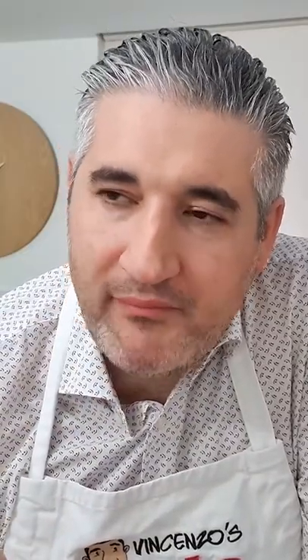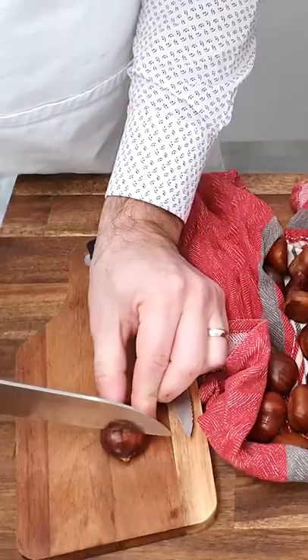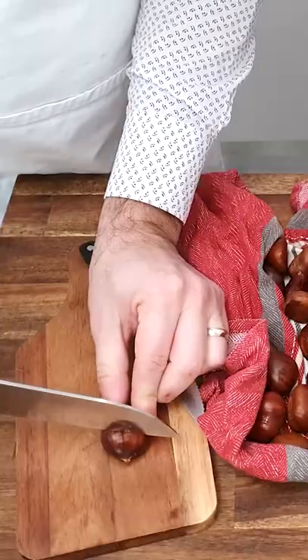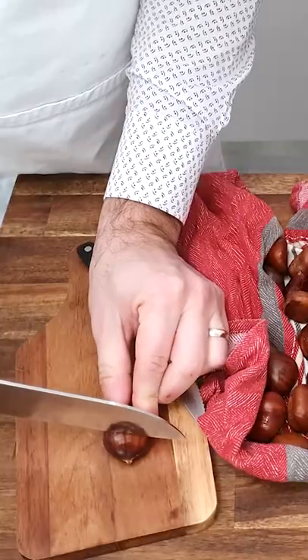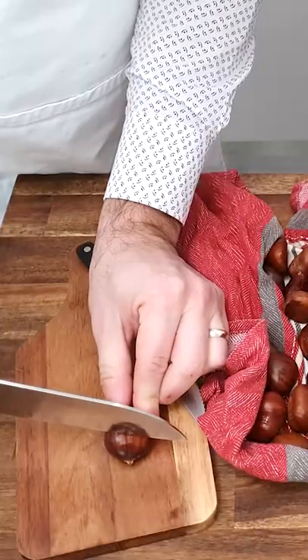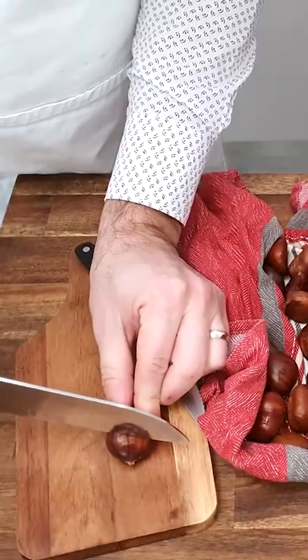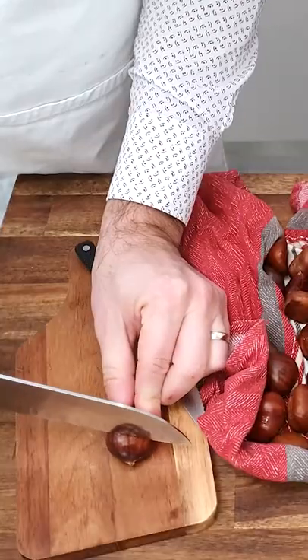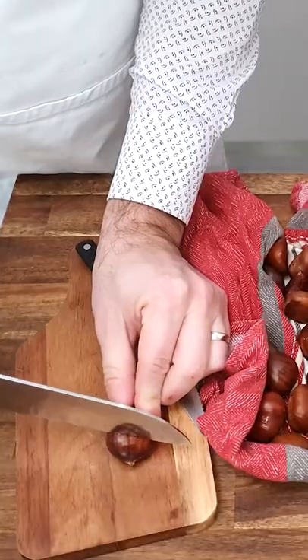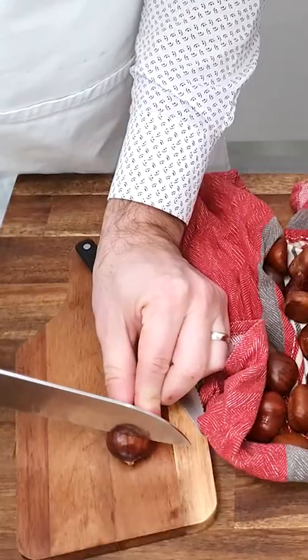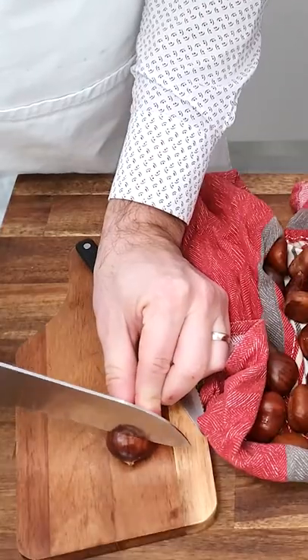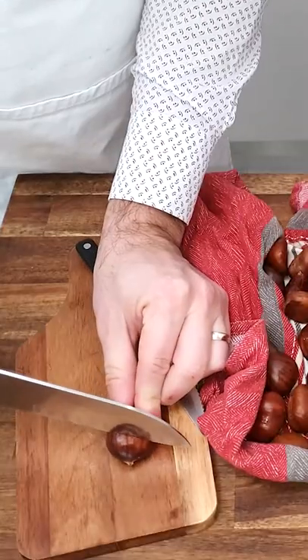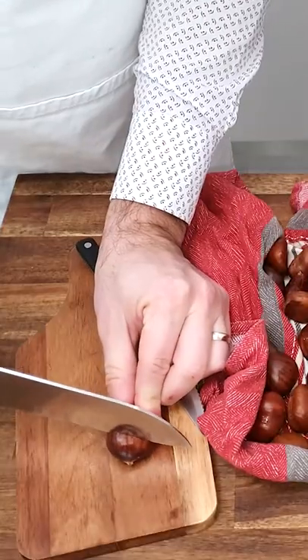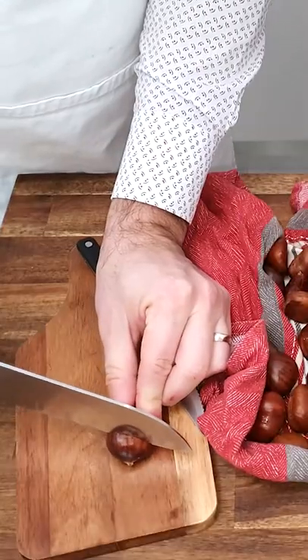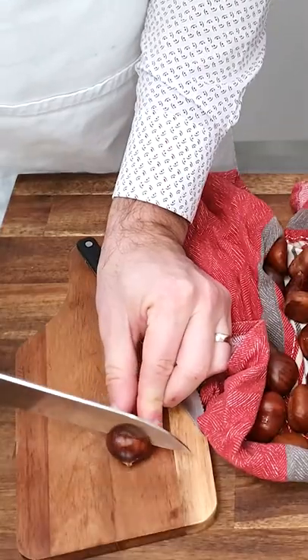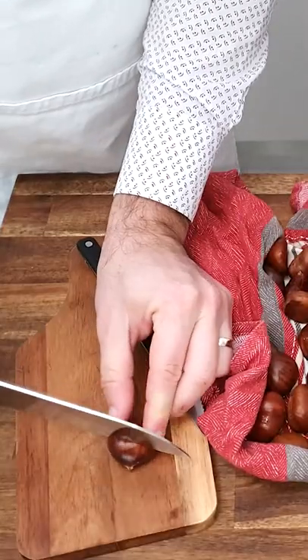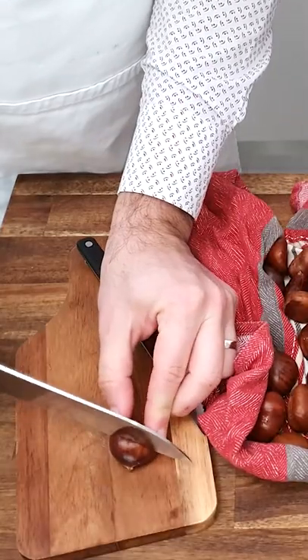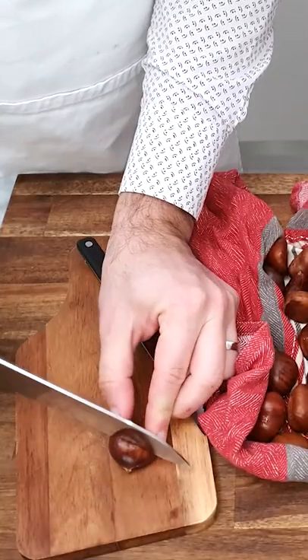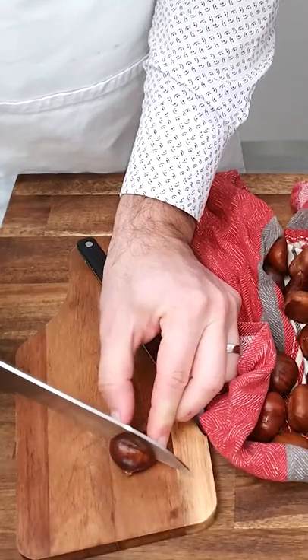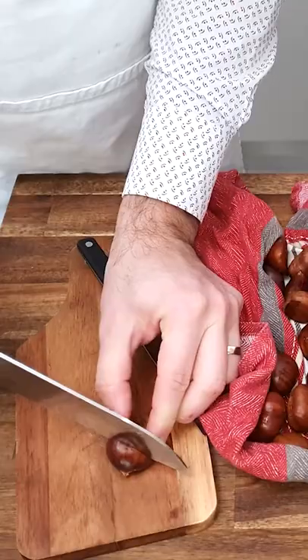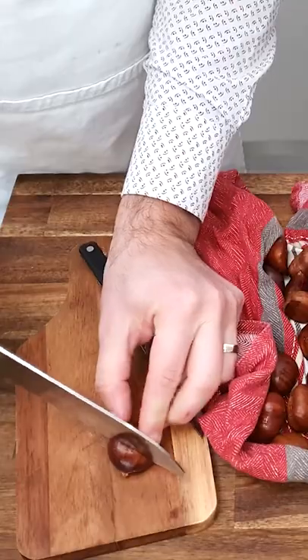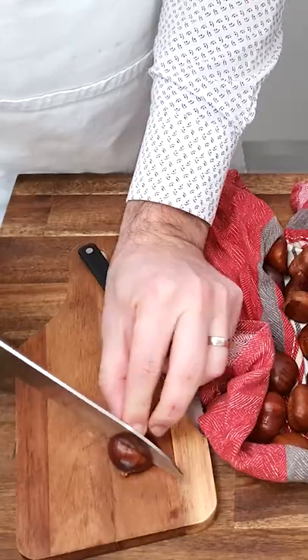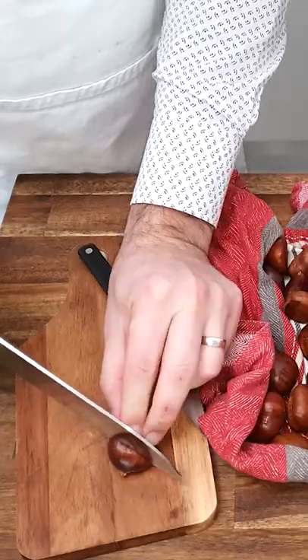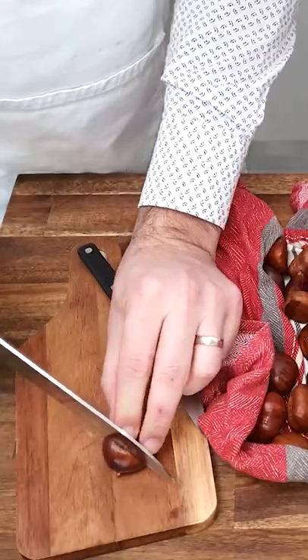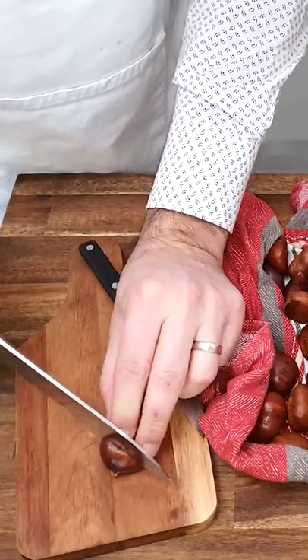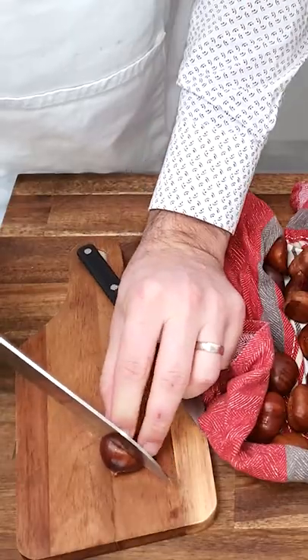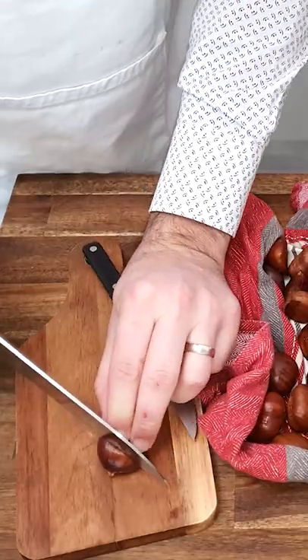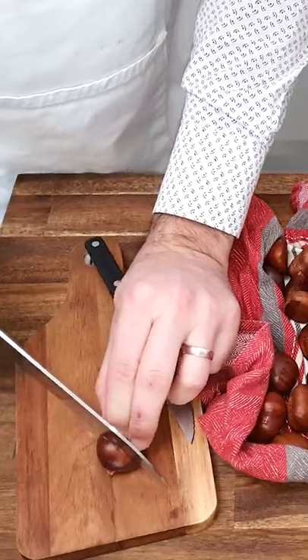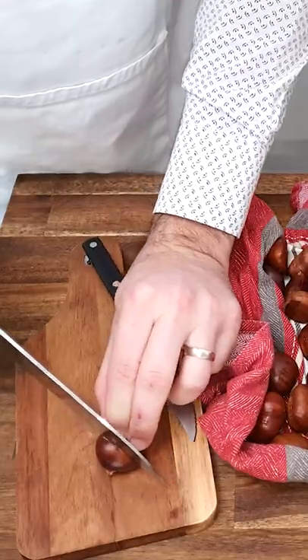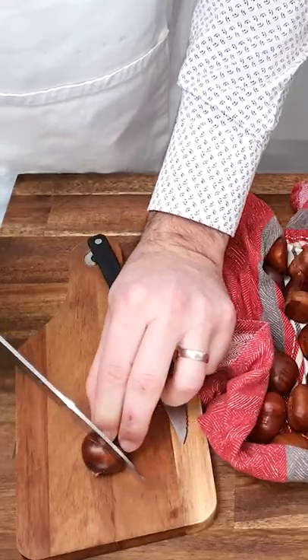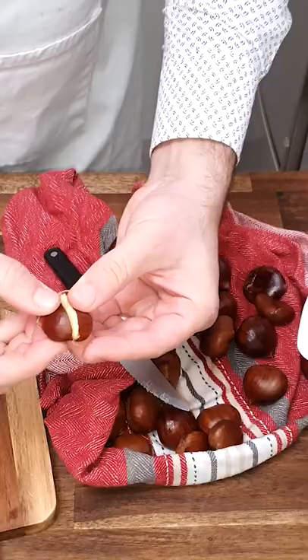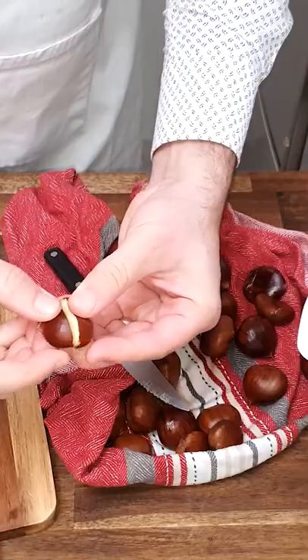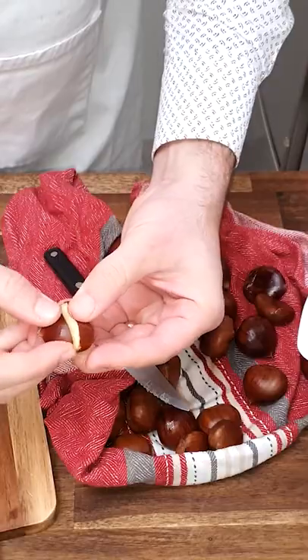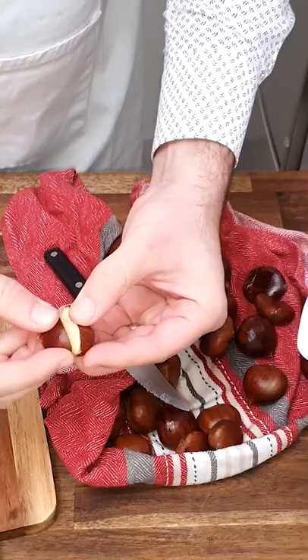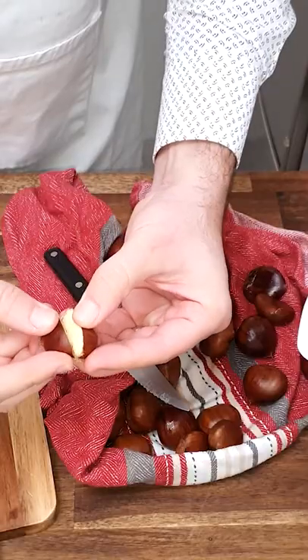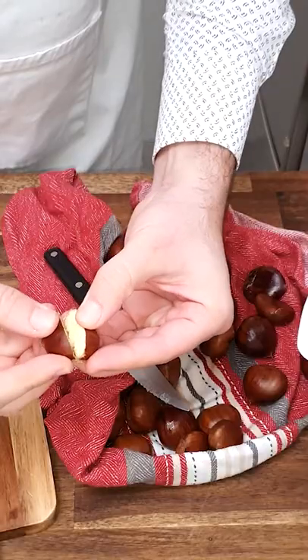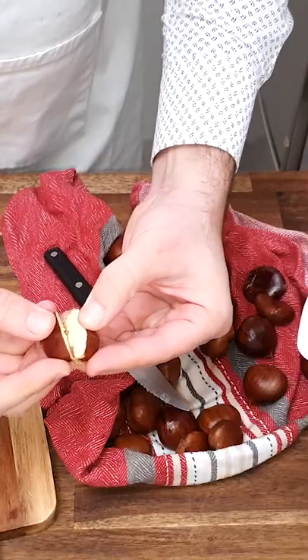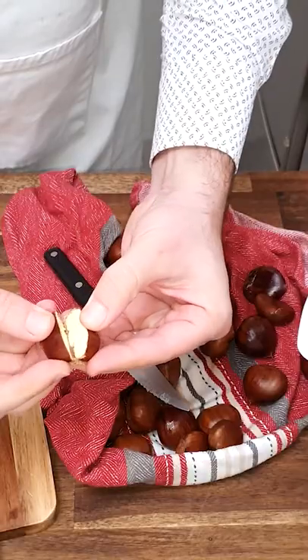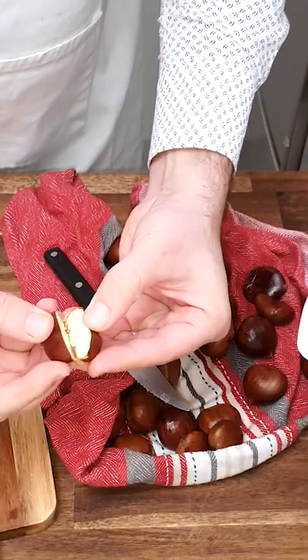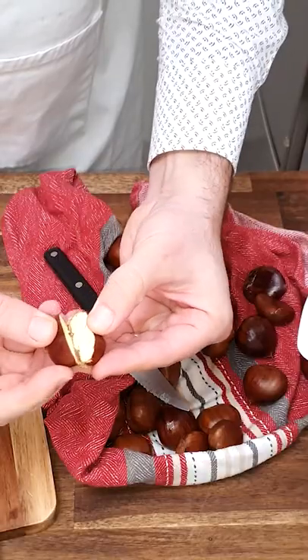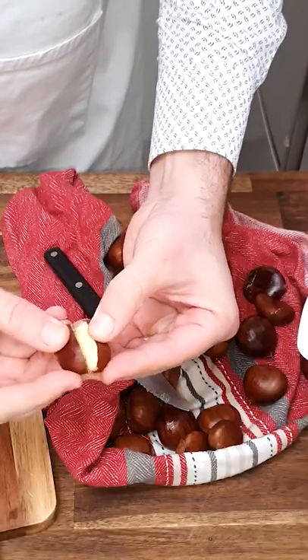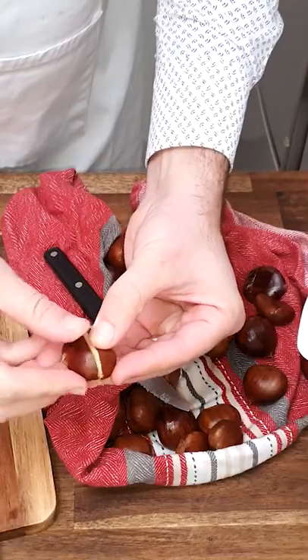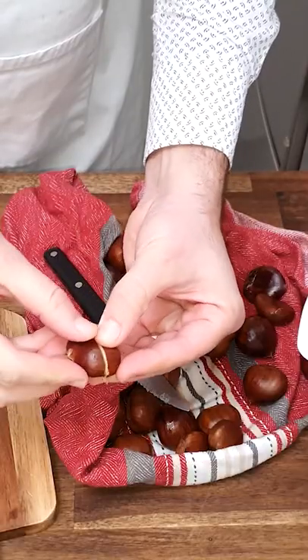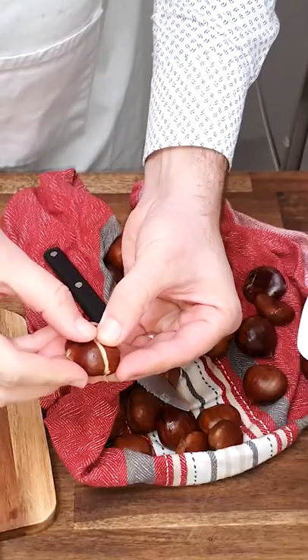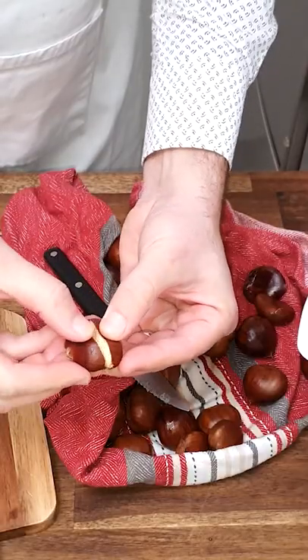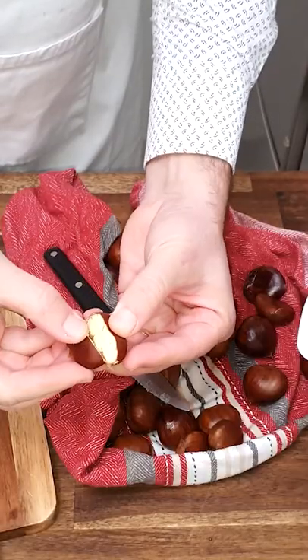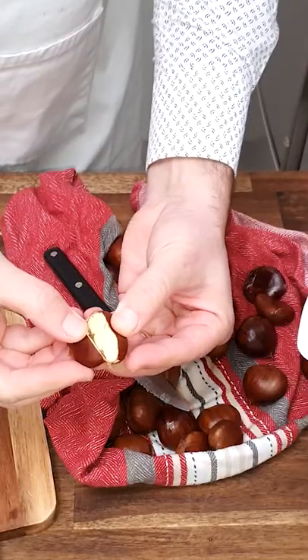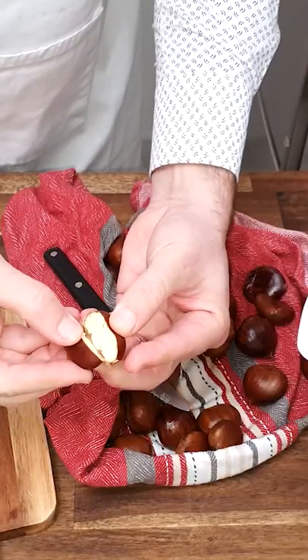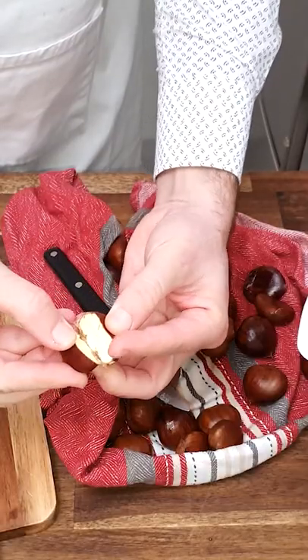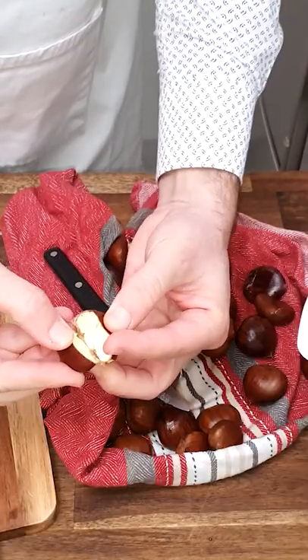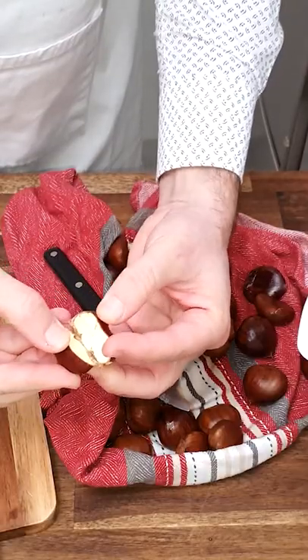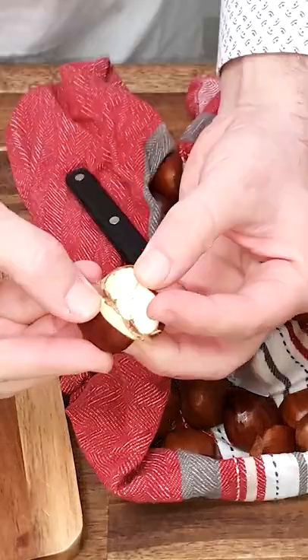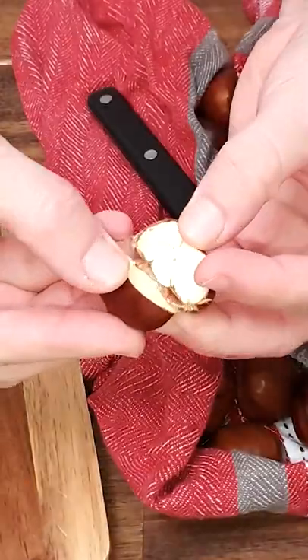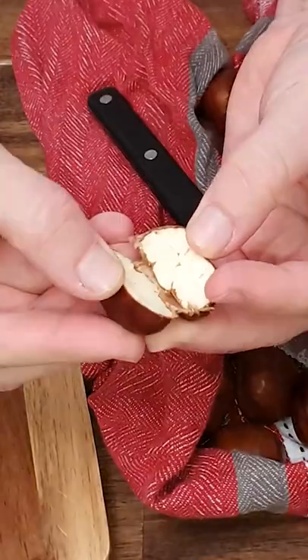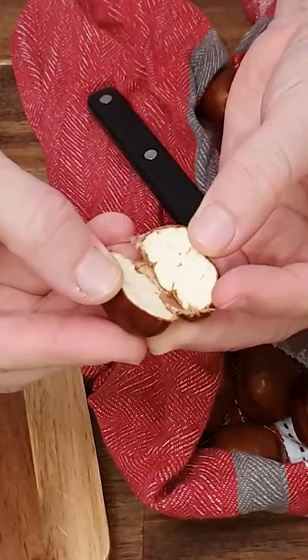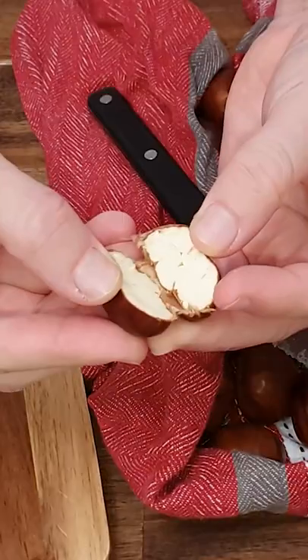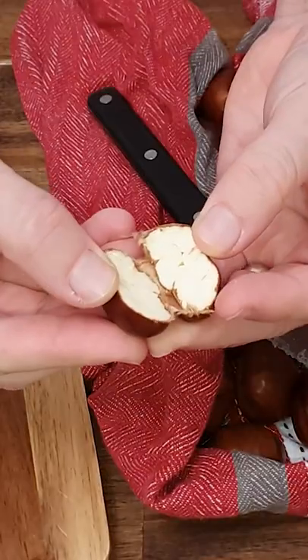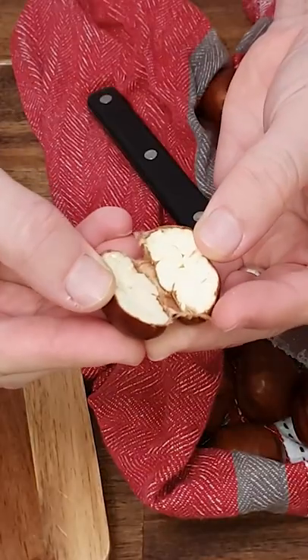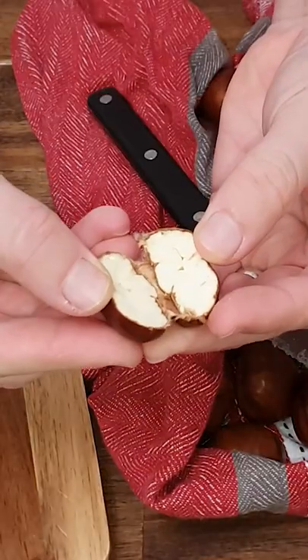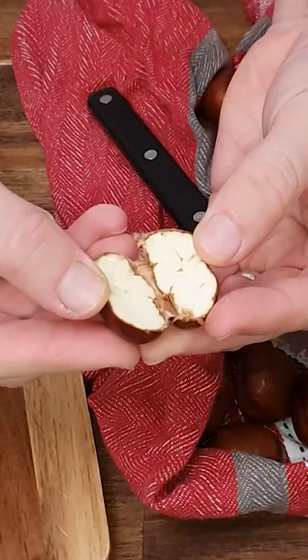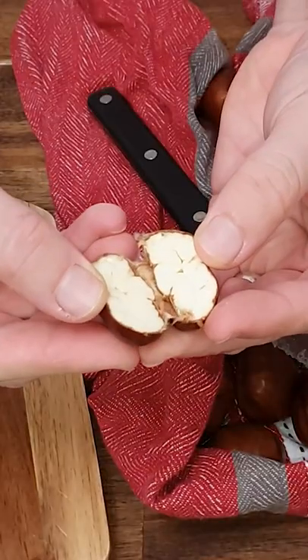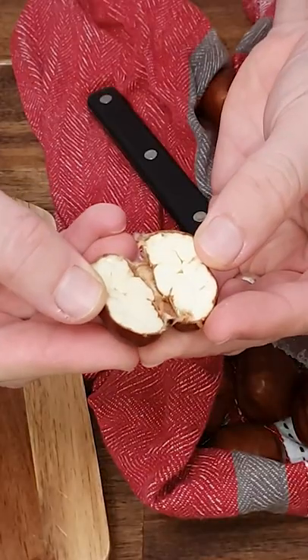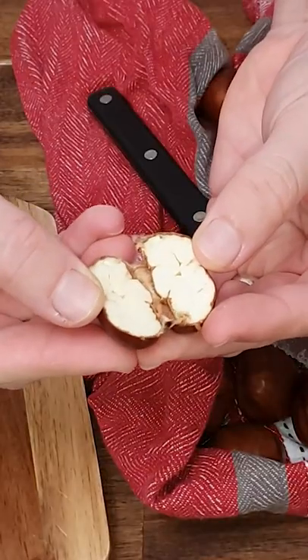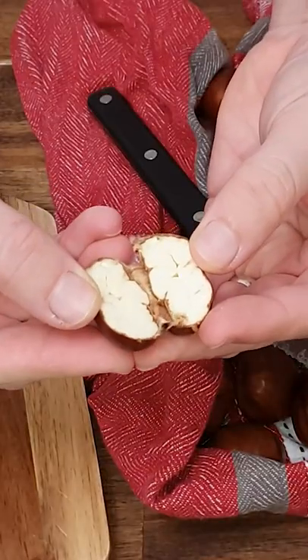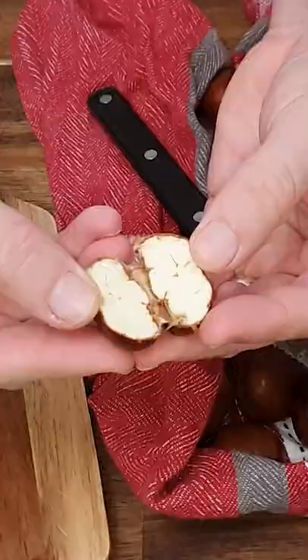First thing to do, you get the chestnuts and you want to cut the top part. That's the reason why you do it, so they don't explode when you cook them.